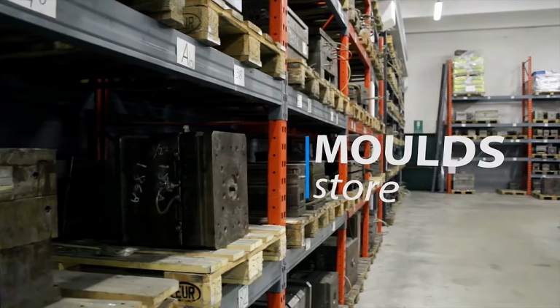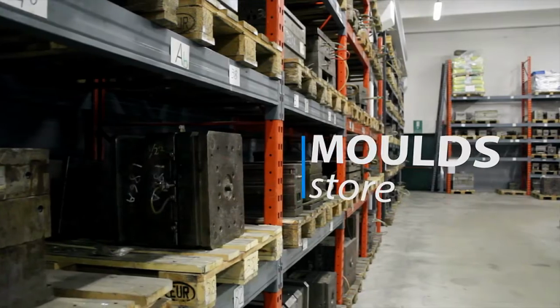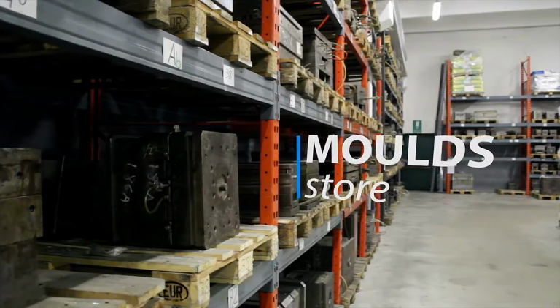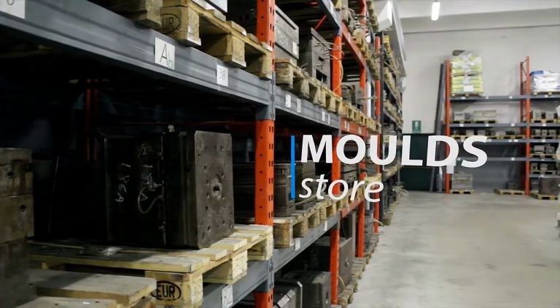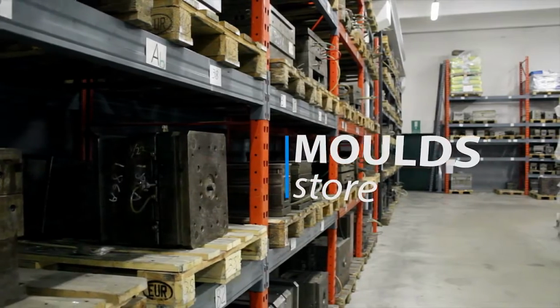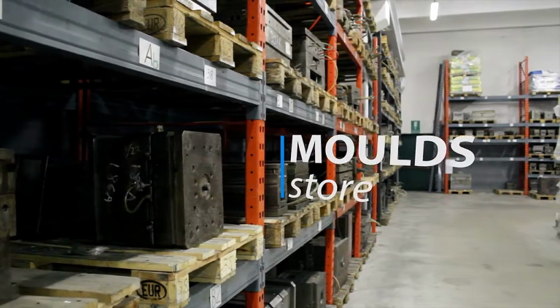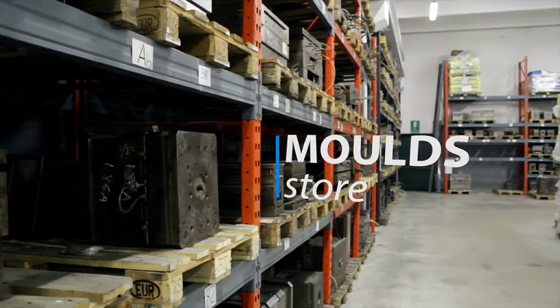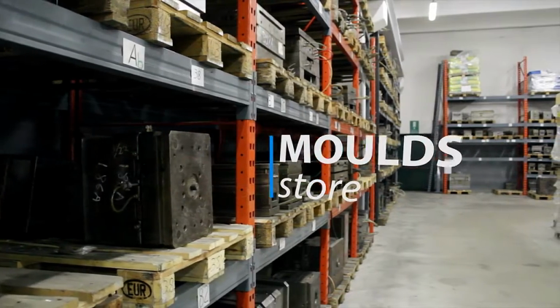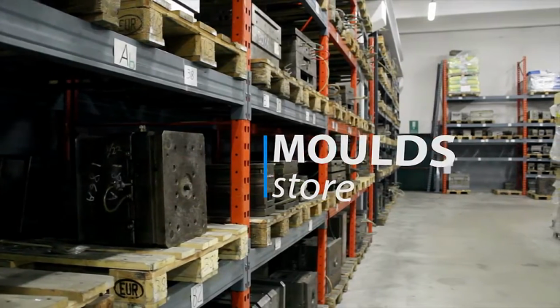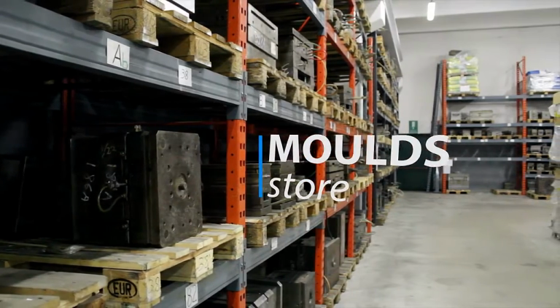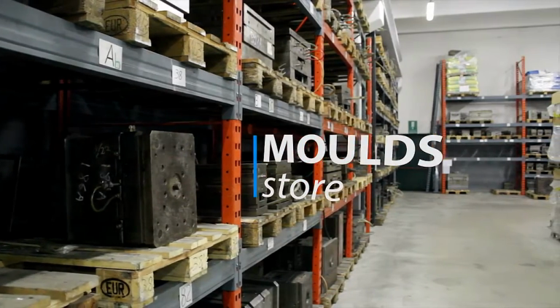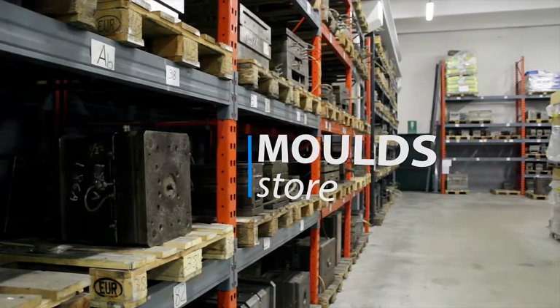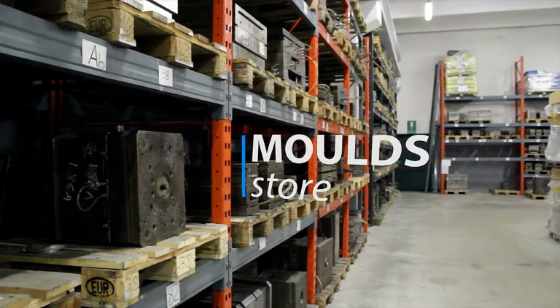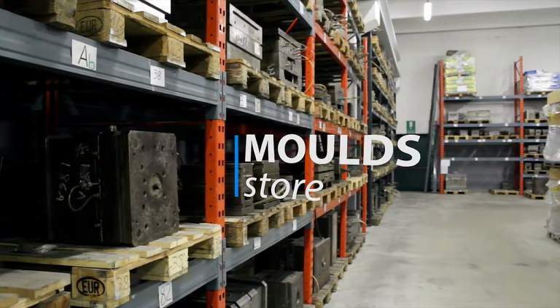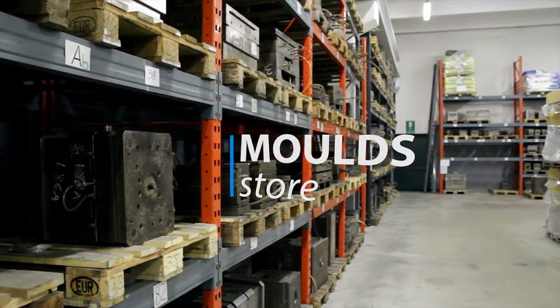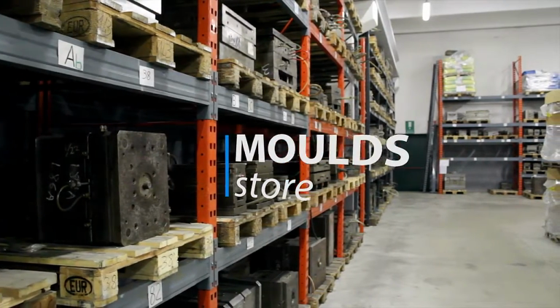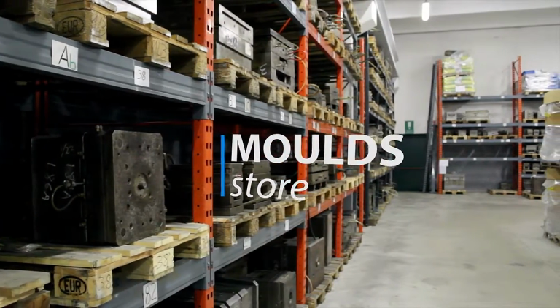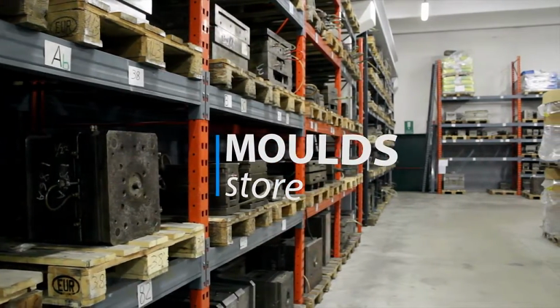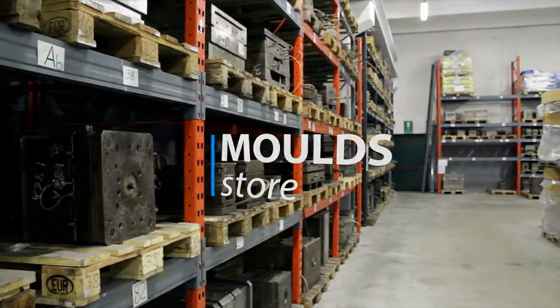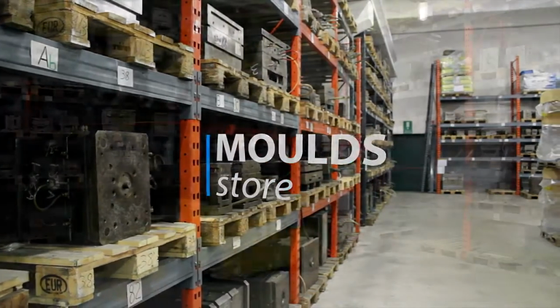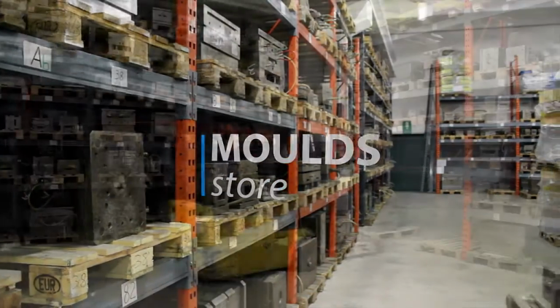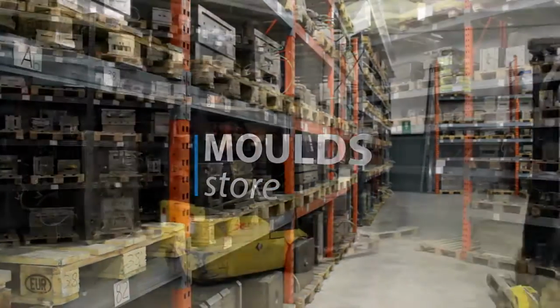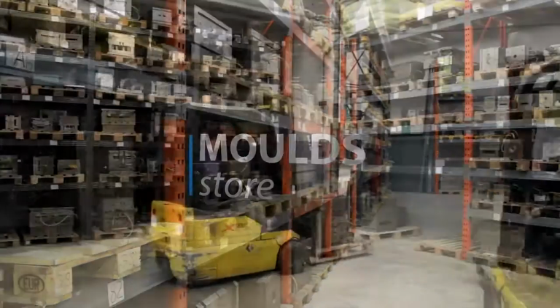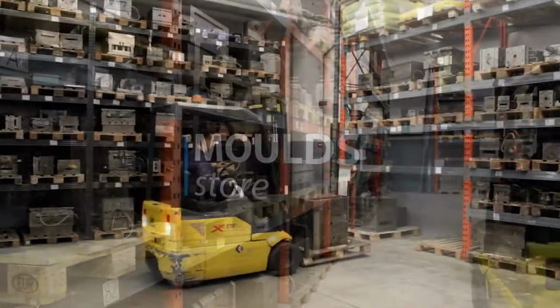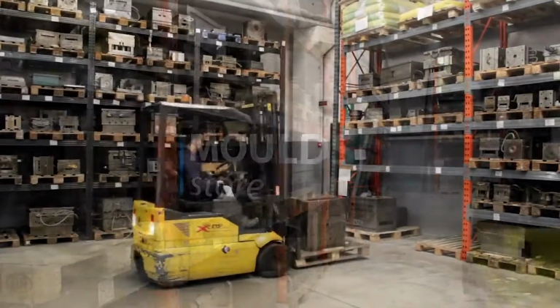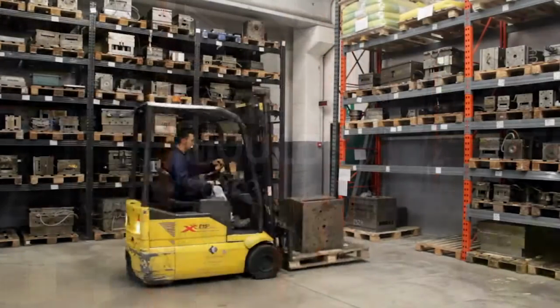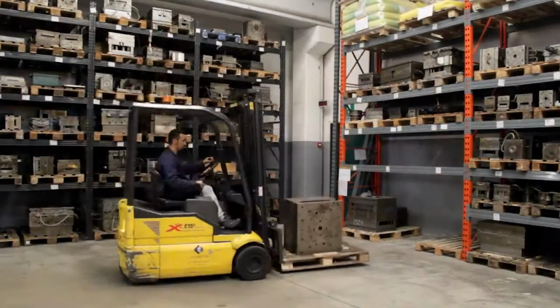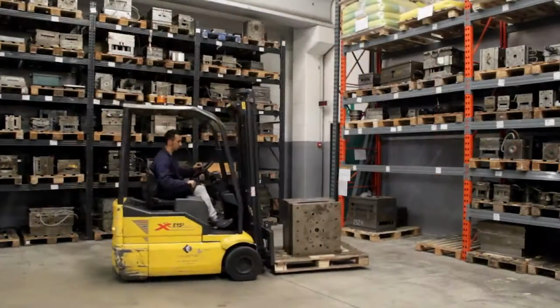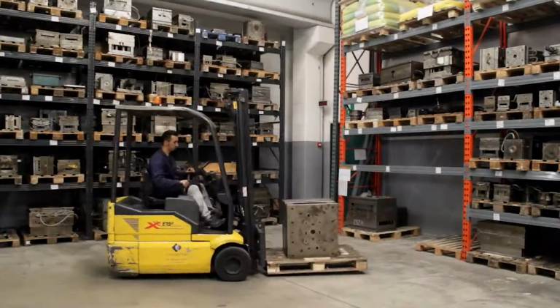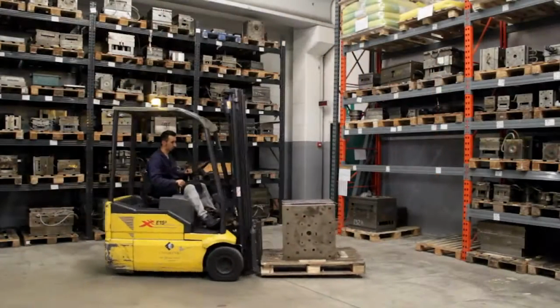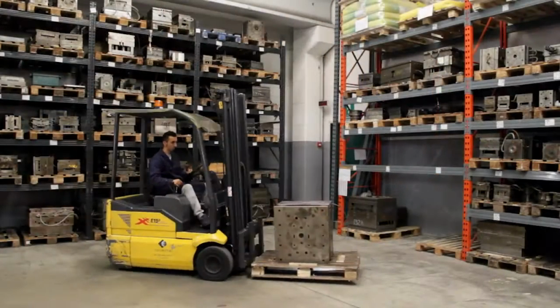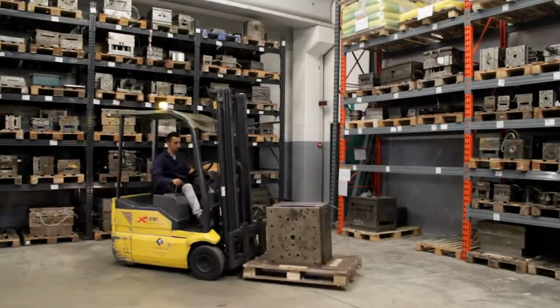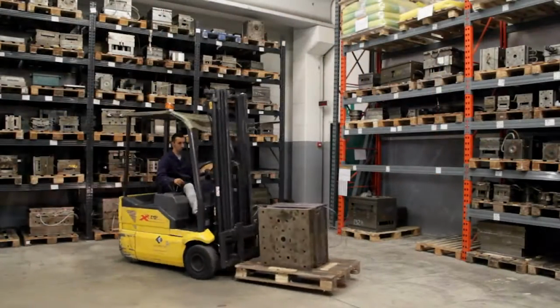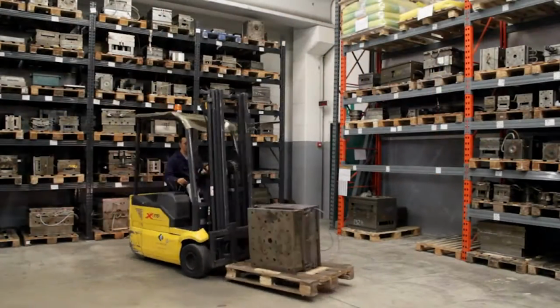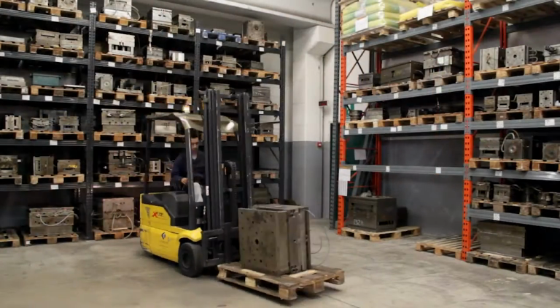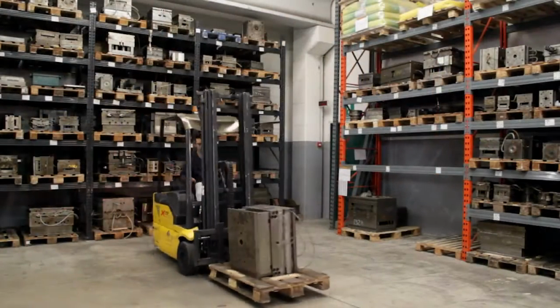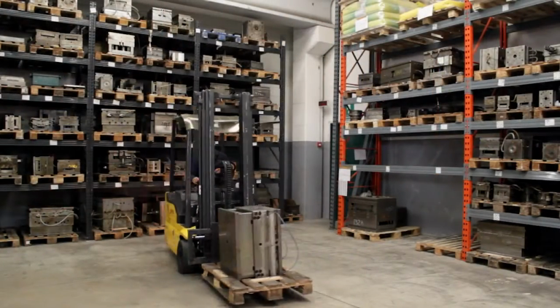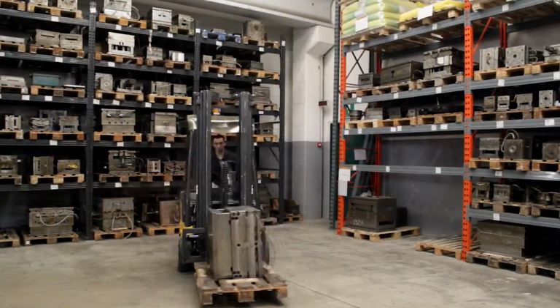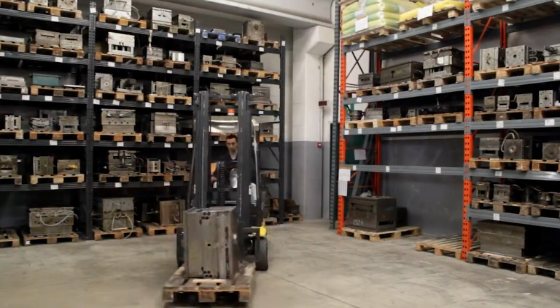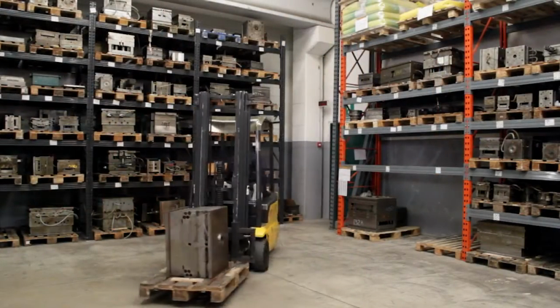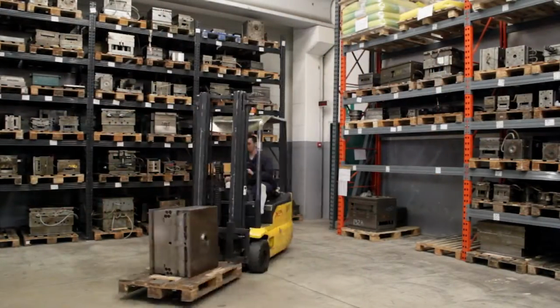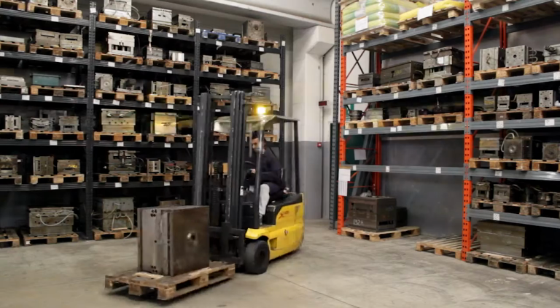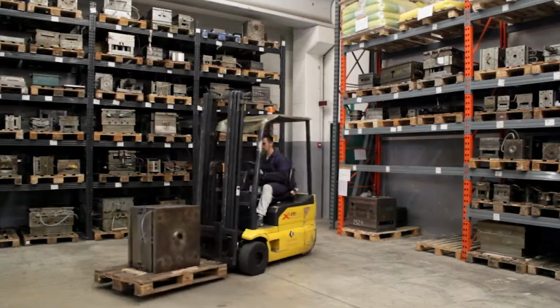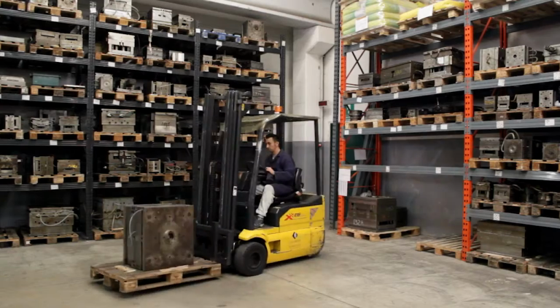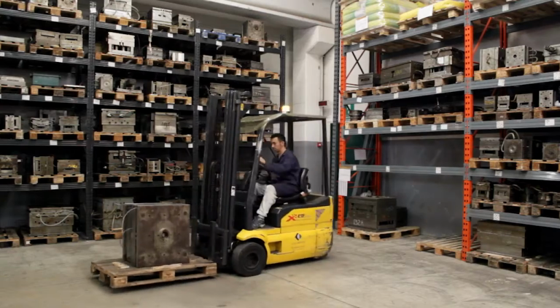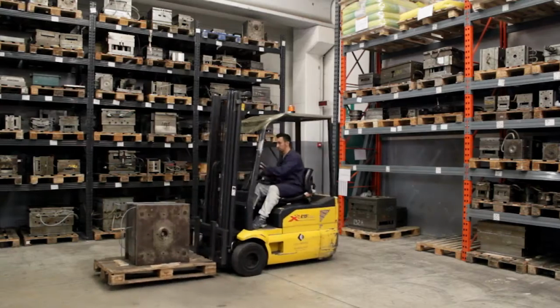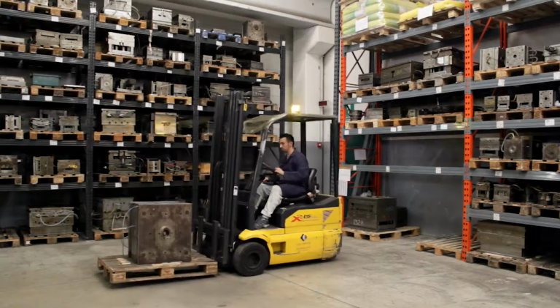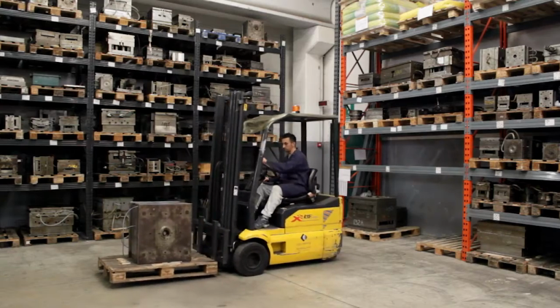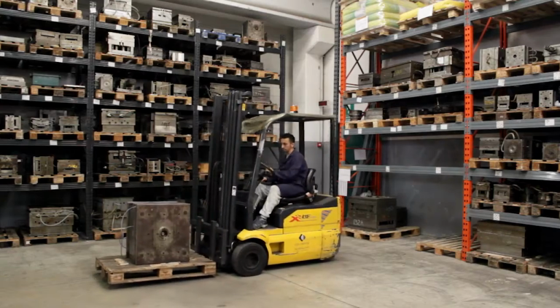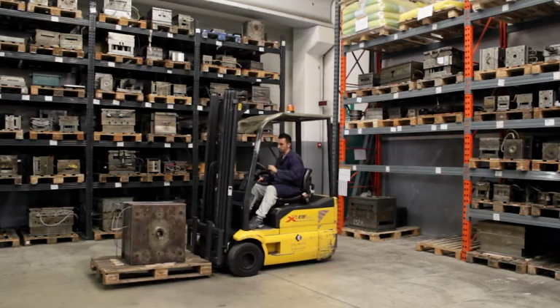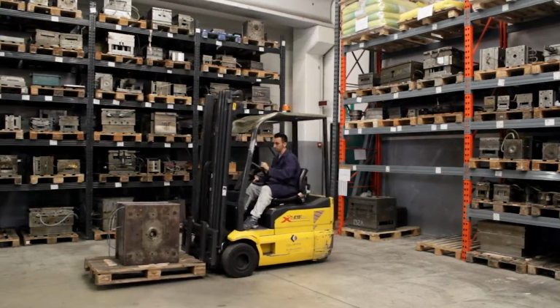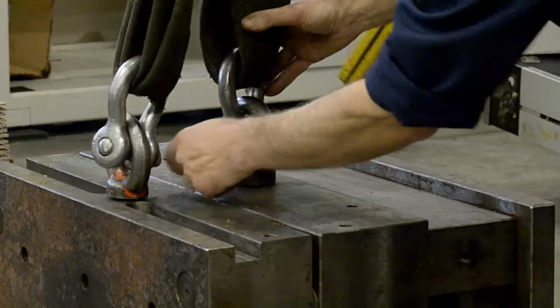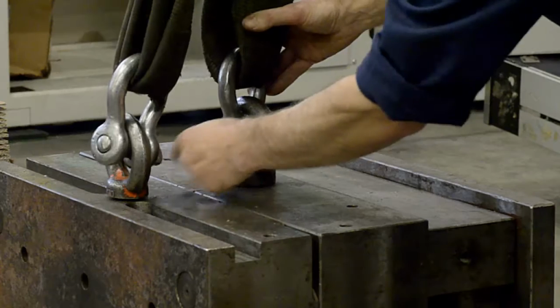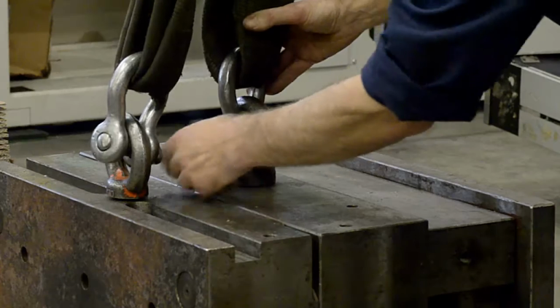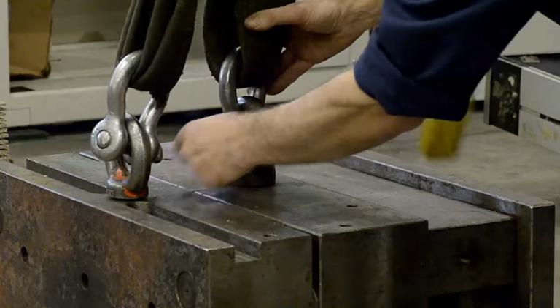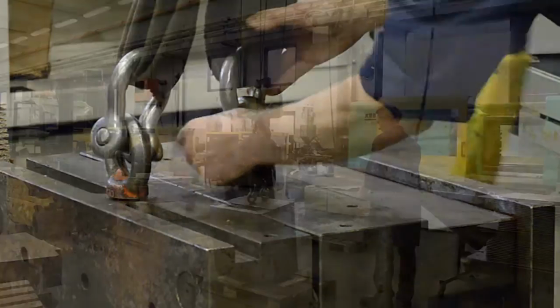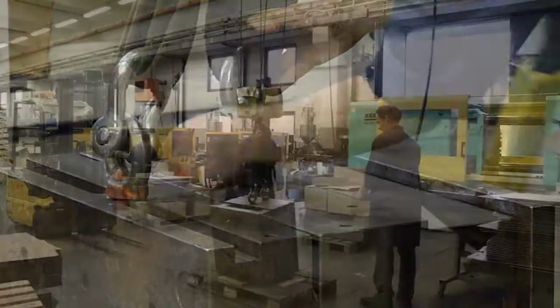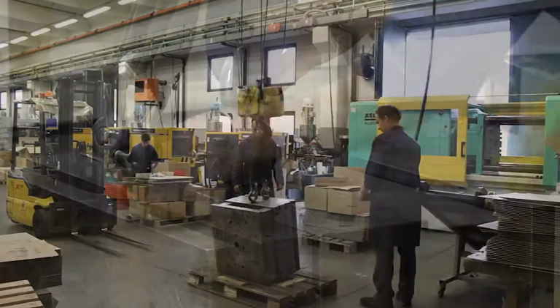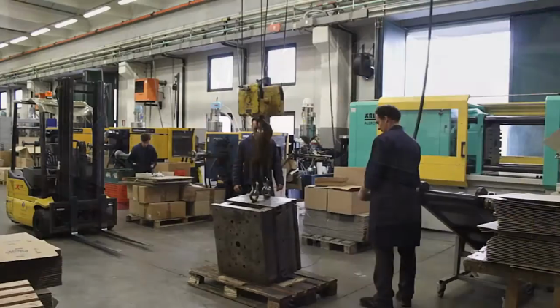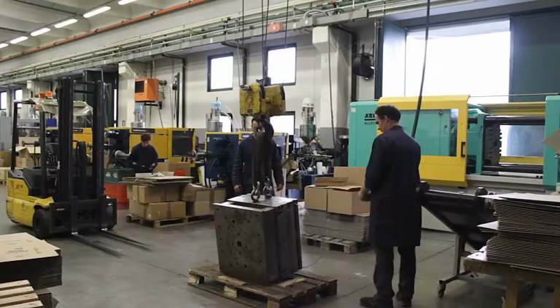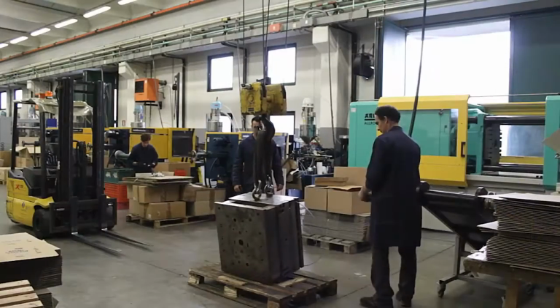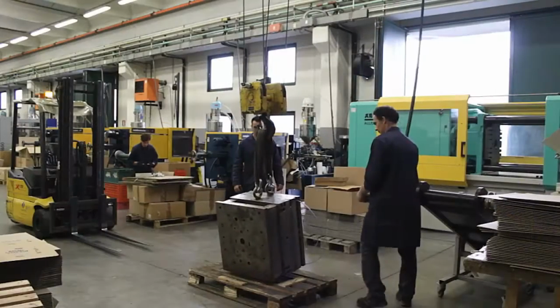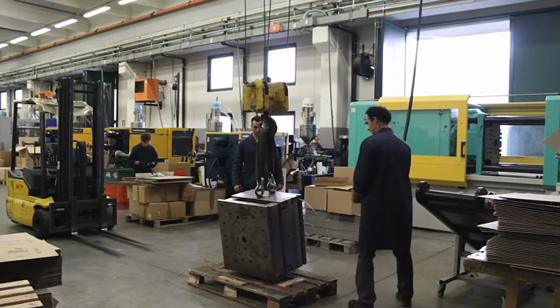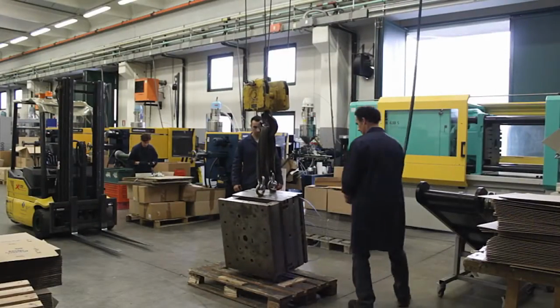We have a large stock of moulds. At the end of the production cycle, we look after the handling and routine maintenance of your moulds.